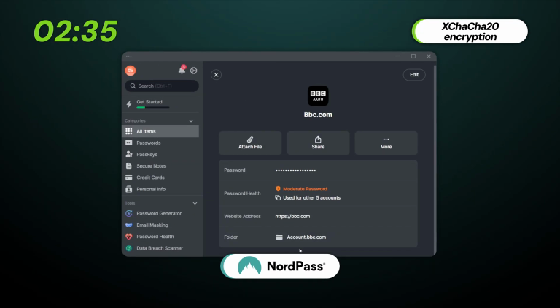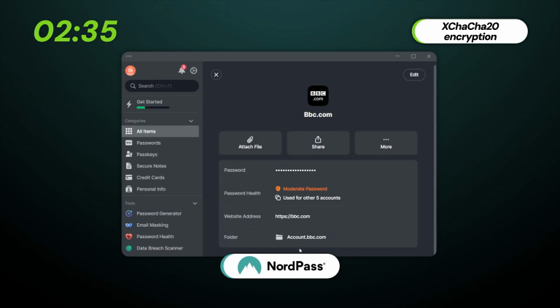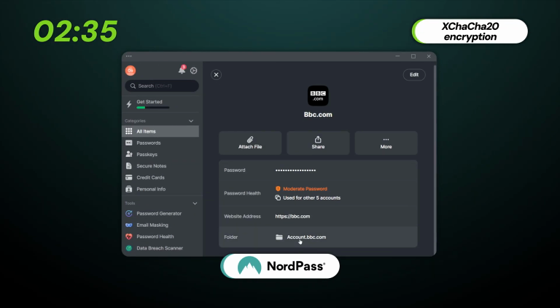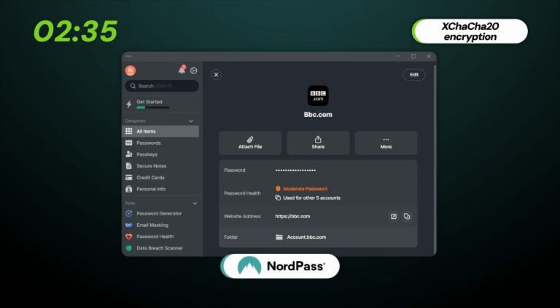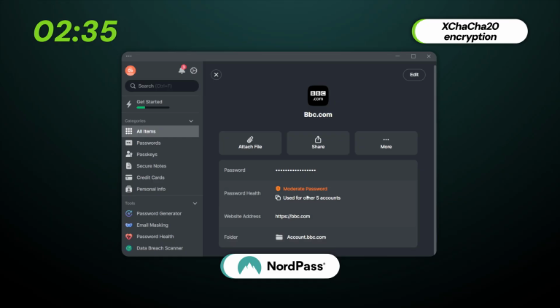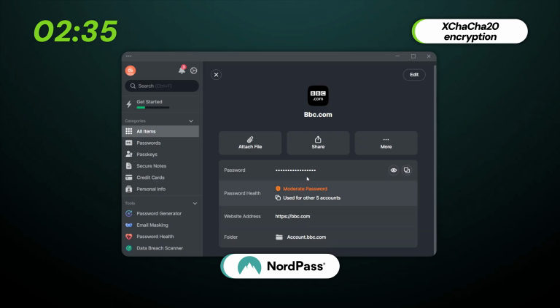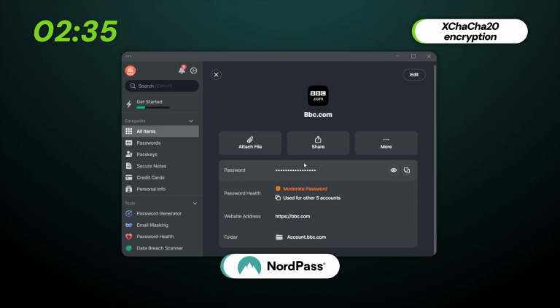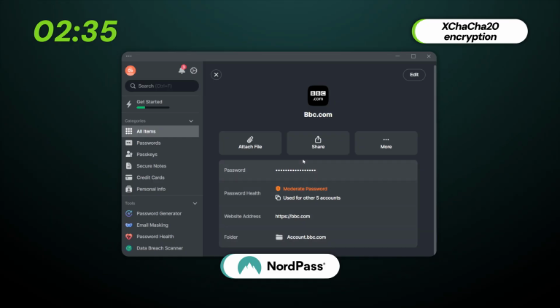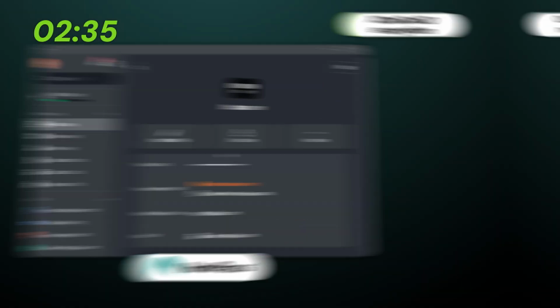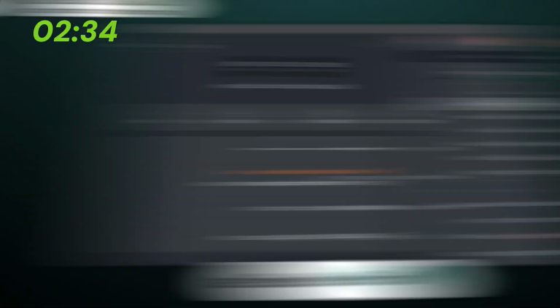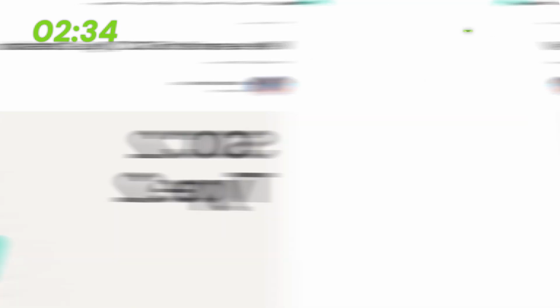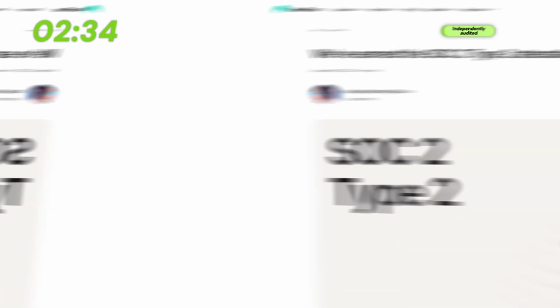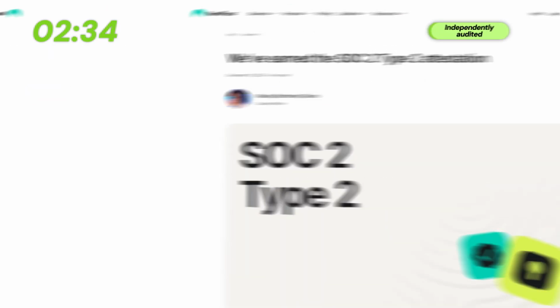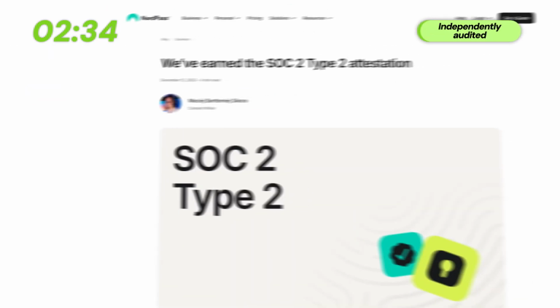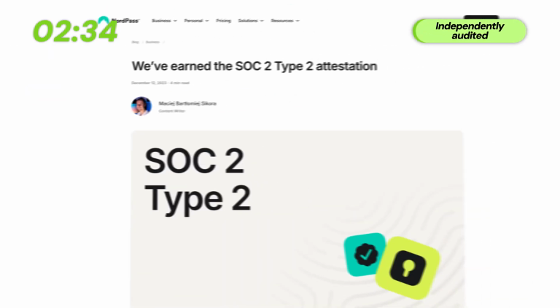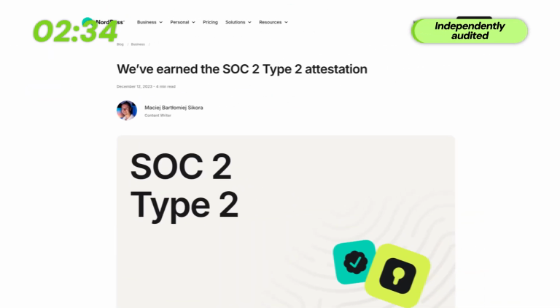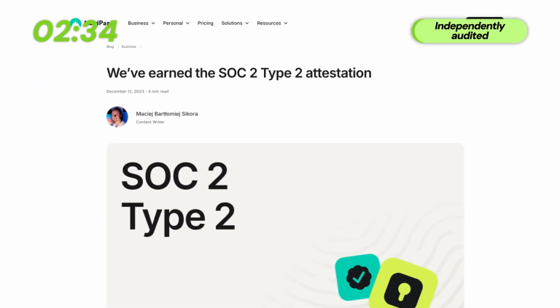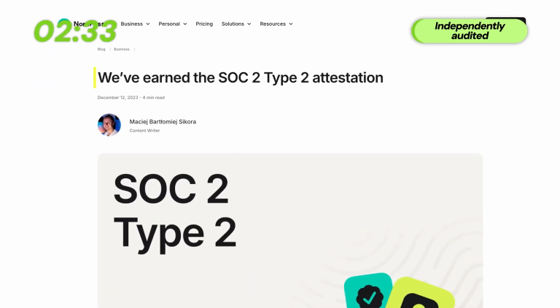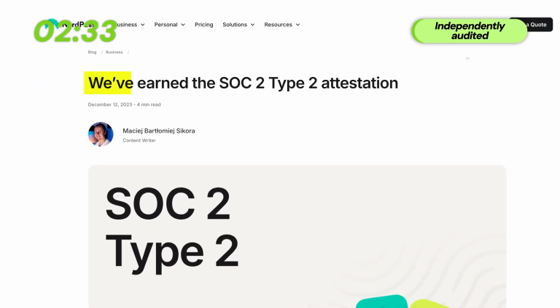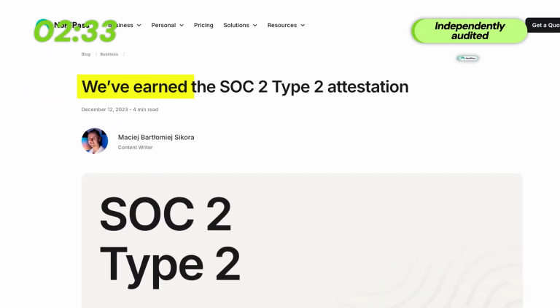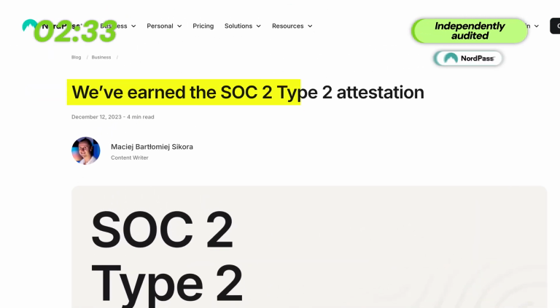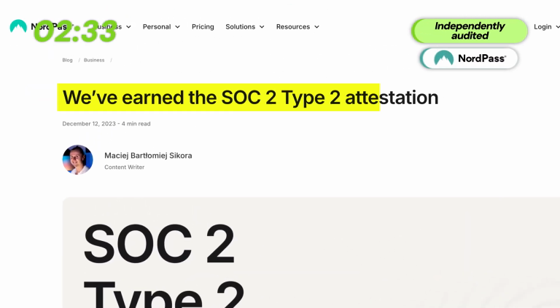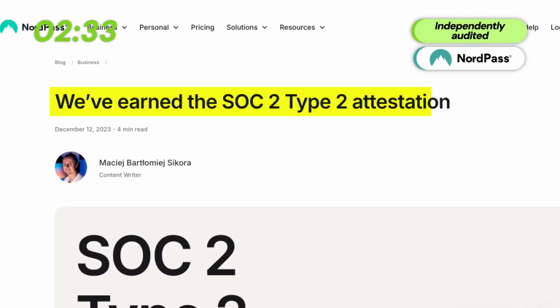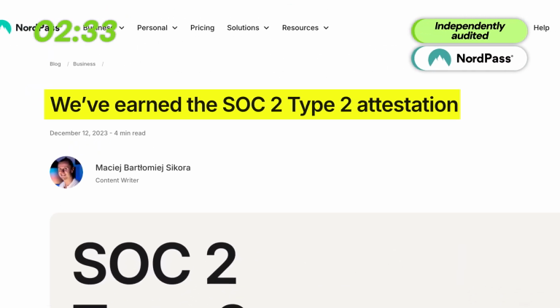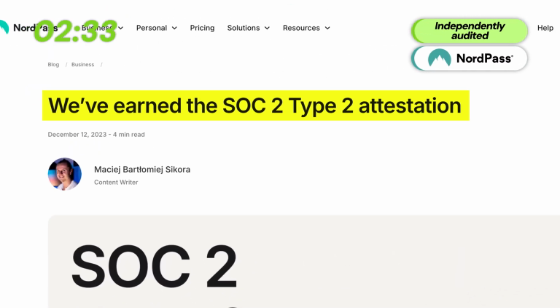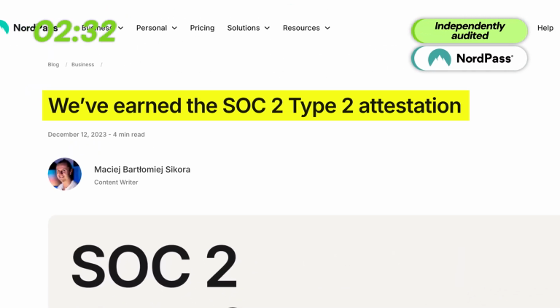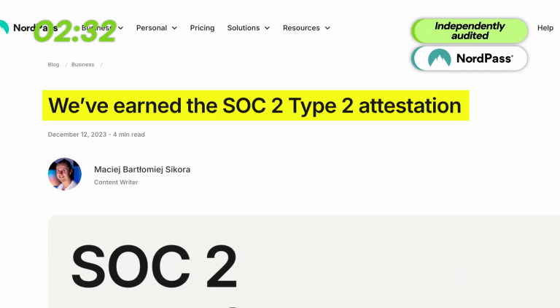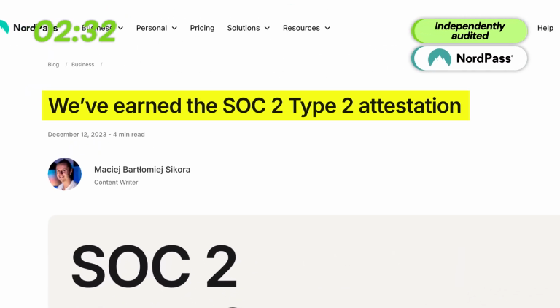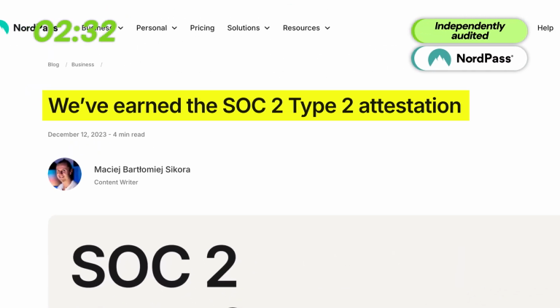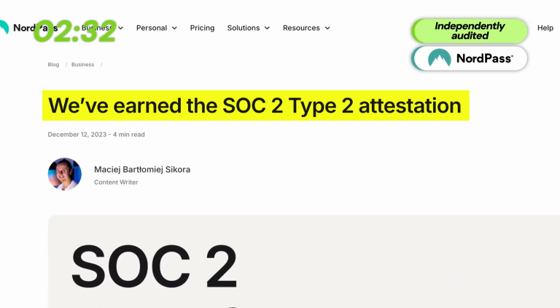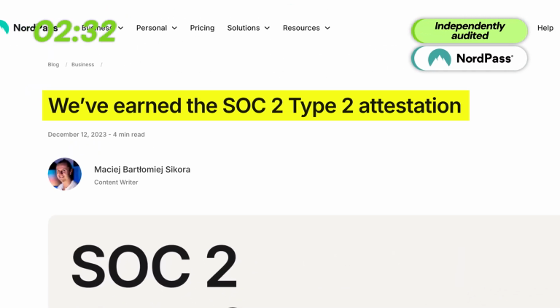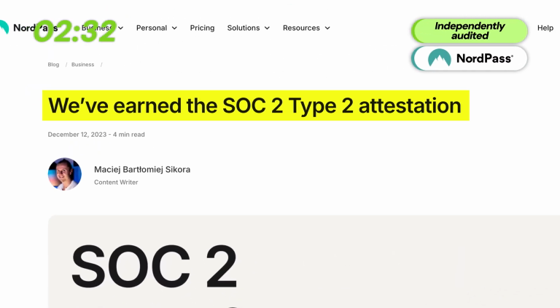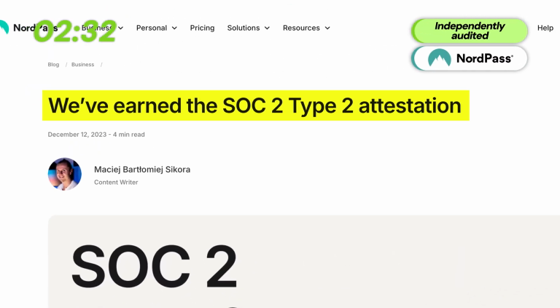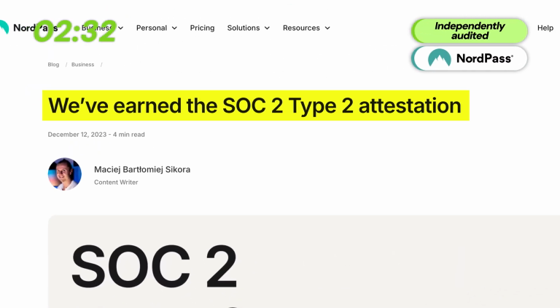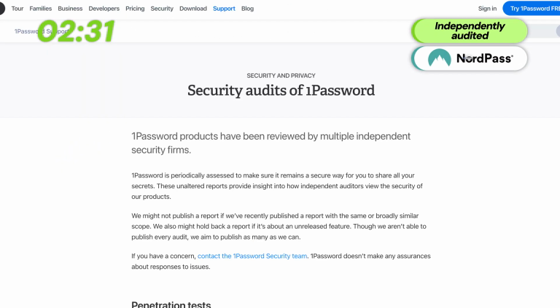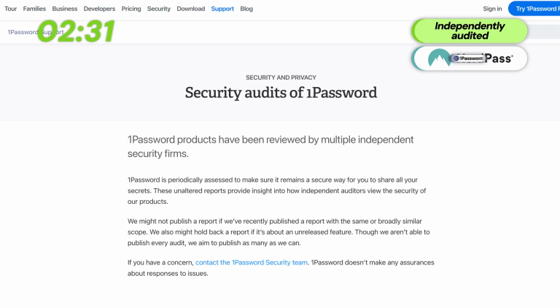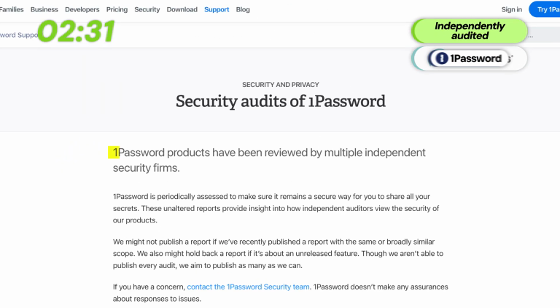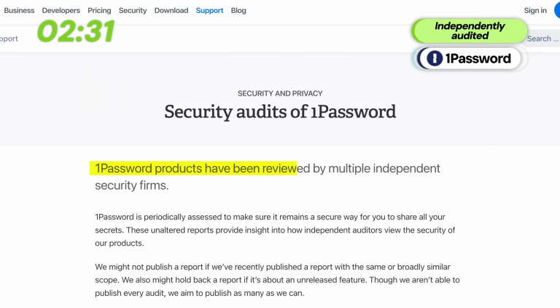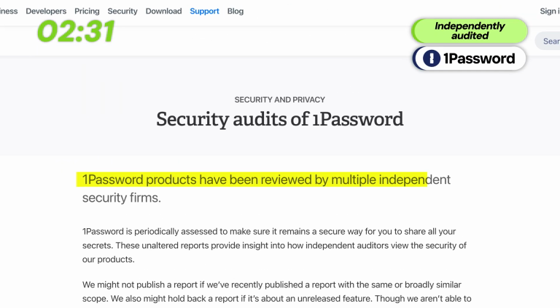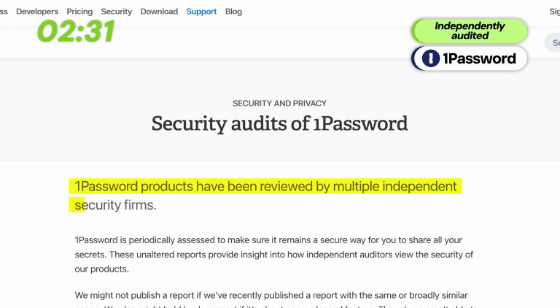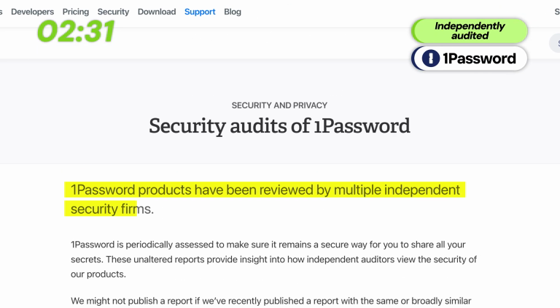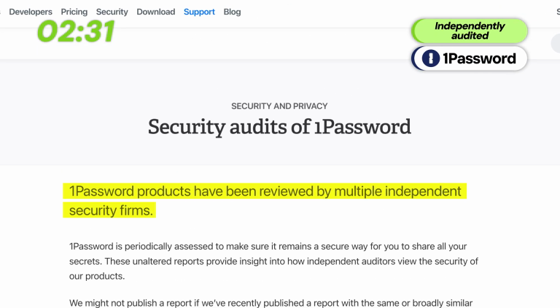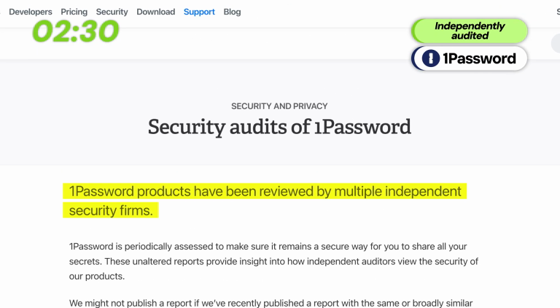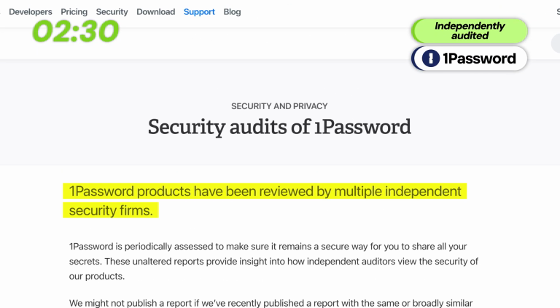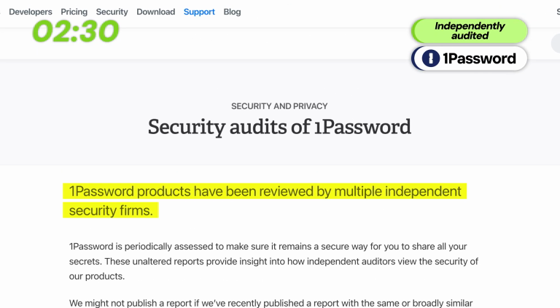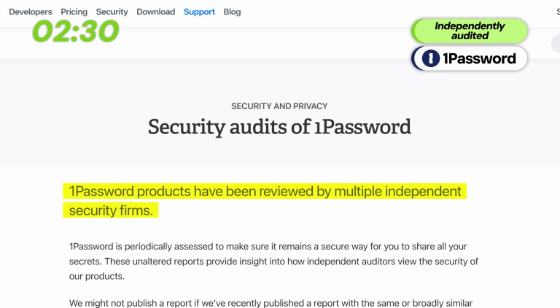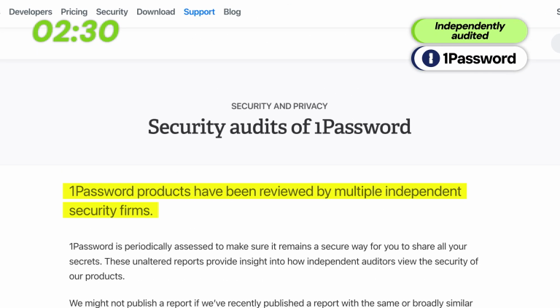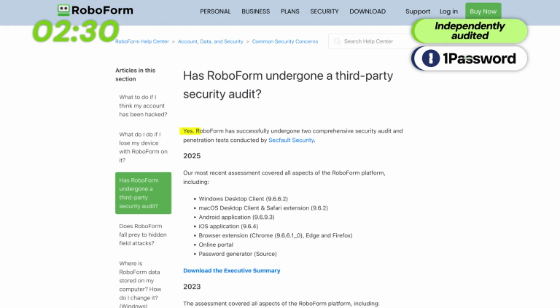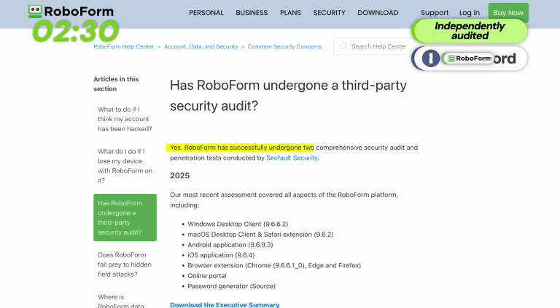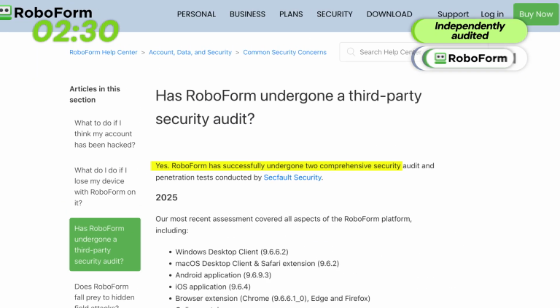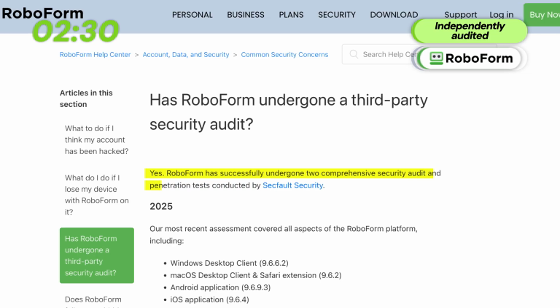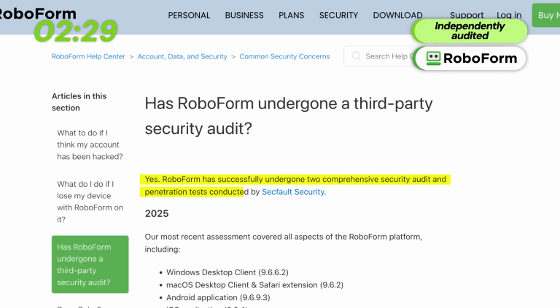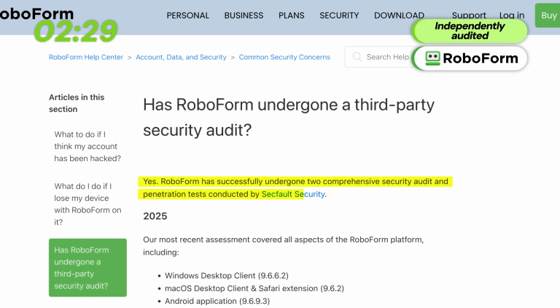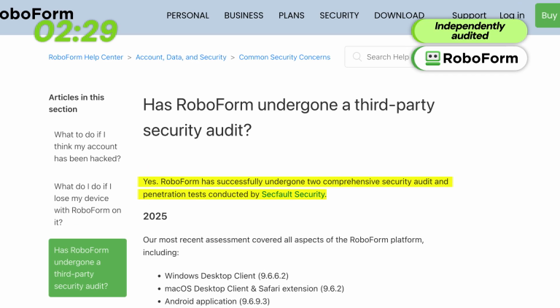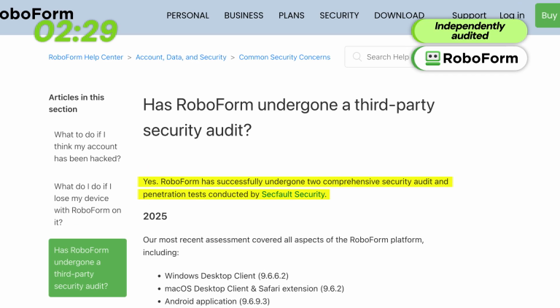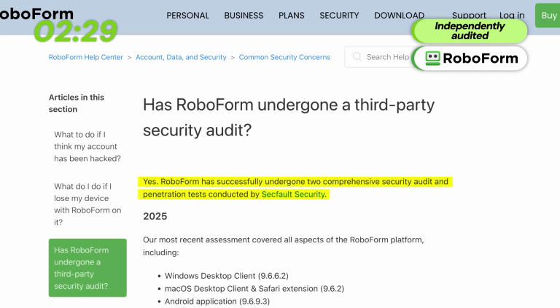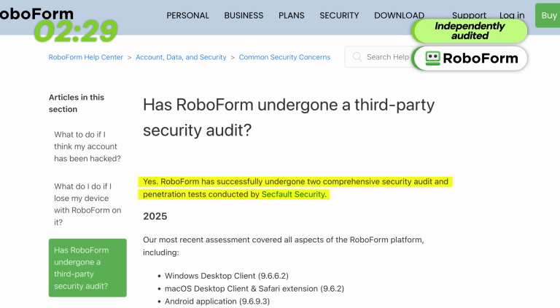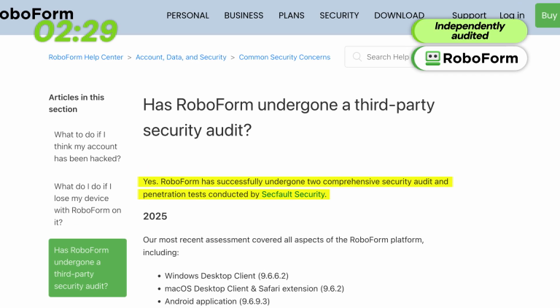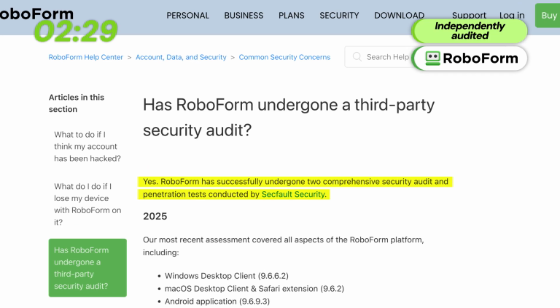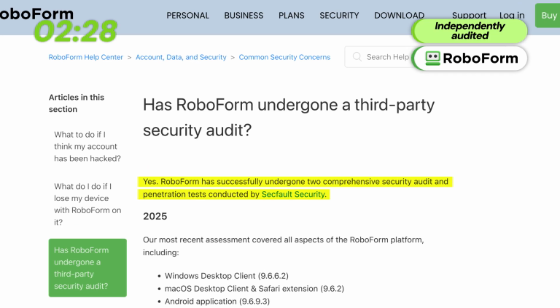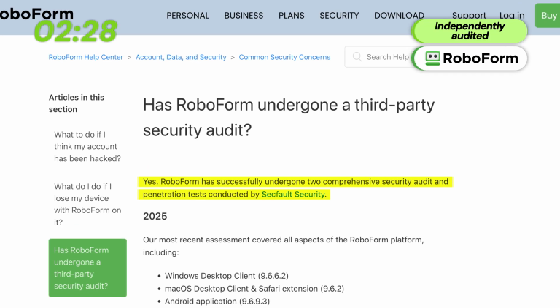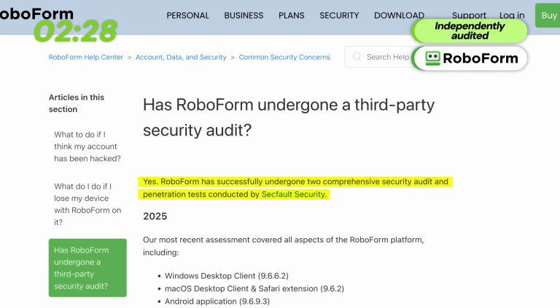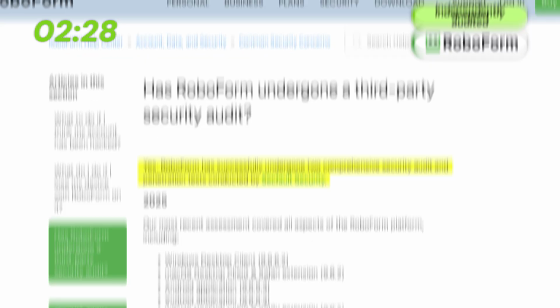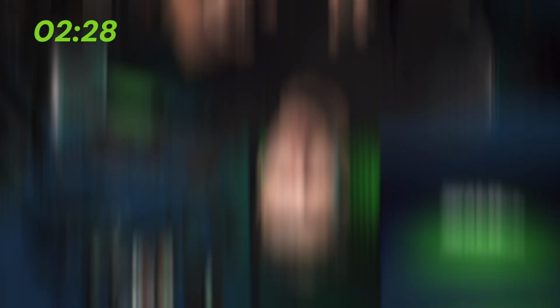How do I know that? Independent security audits have confirmed that NordPass, 1Password, and RoboForm do not collect user data.